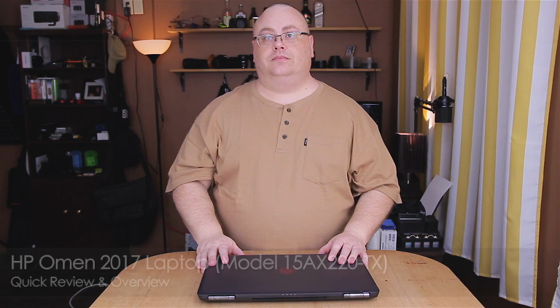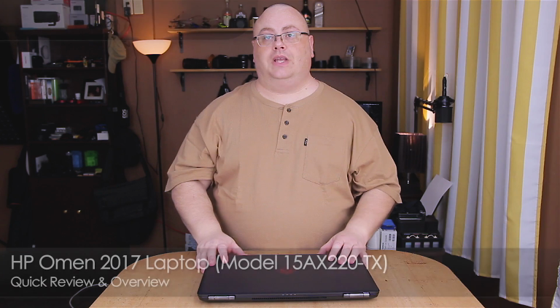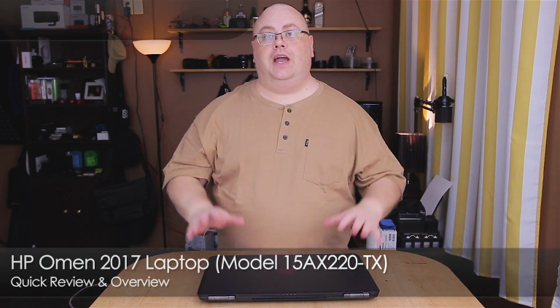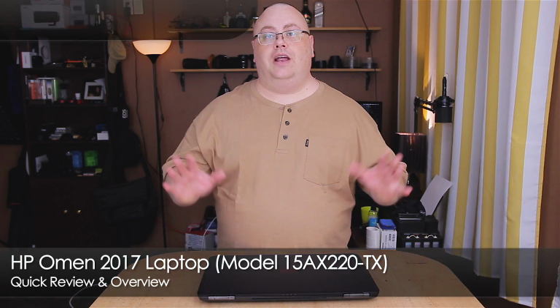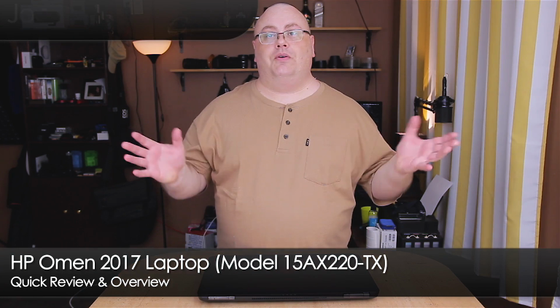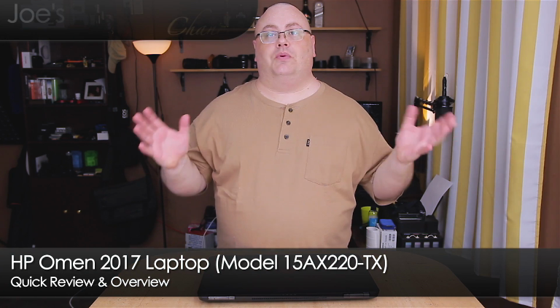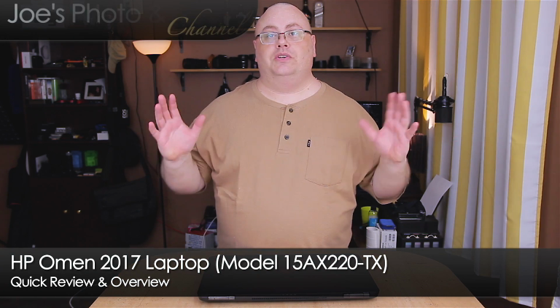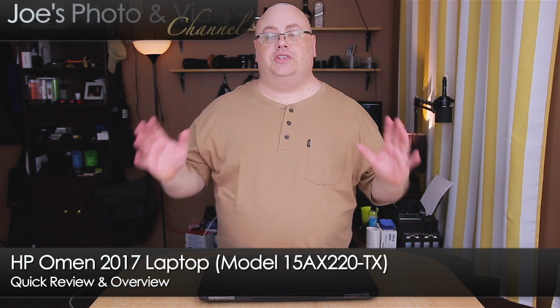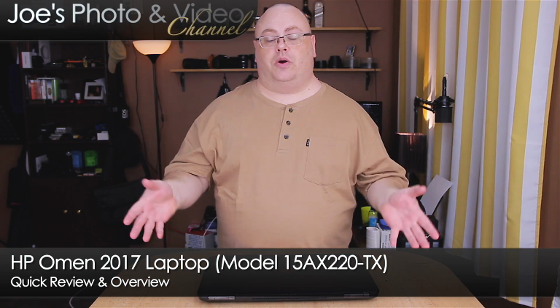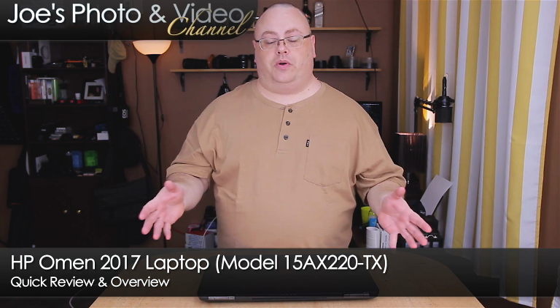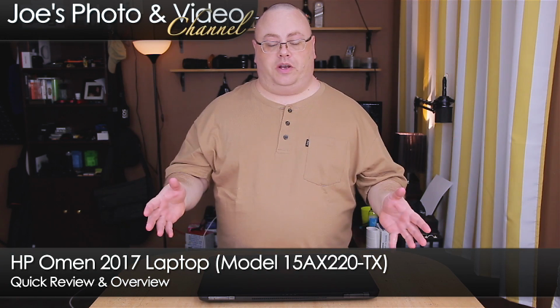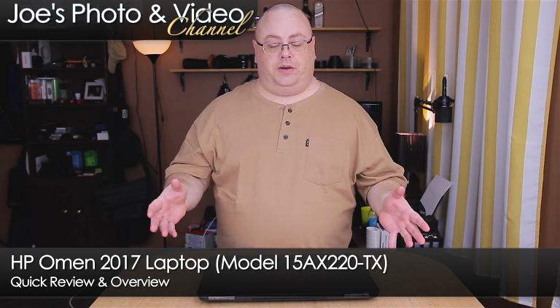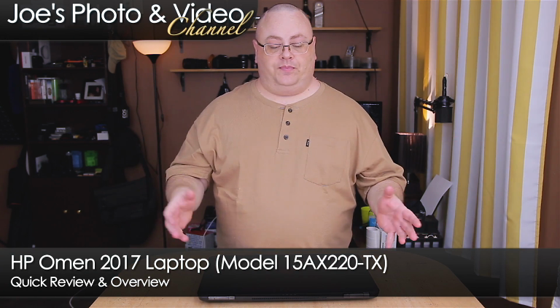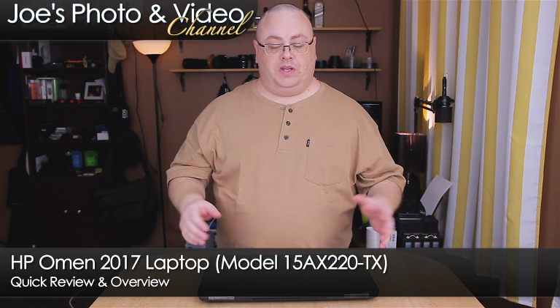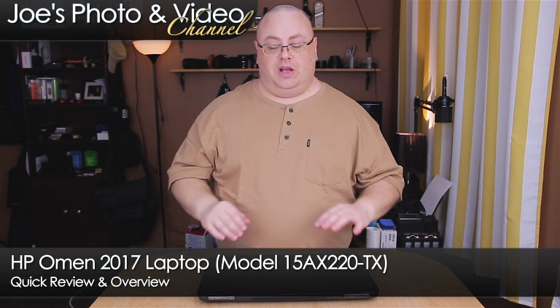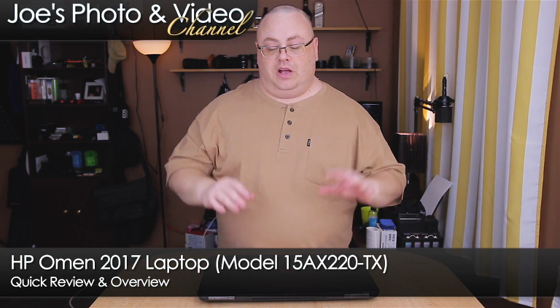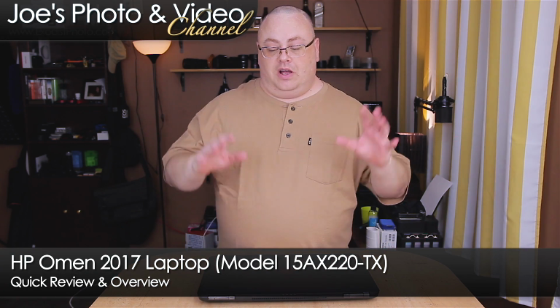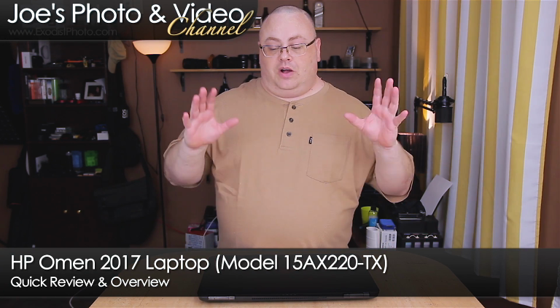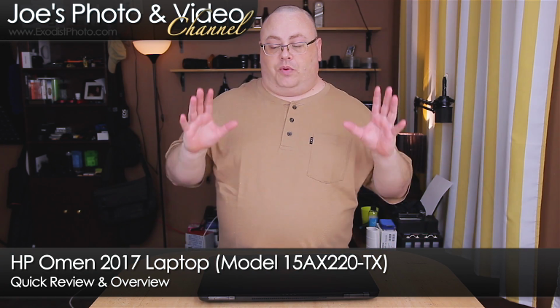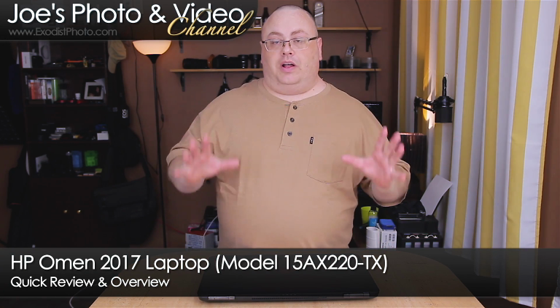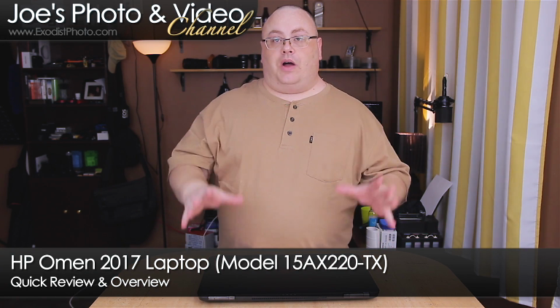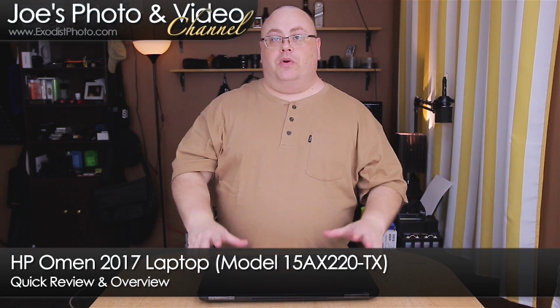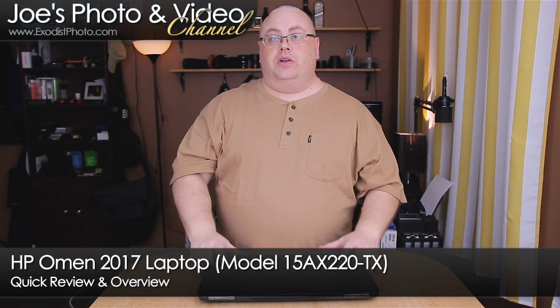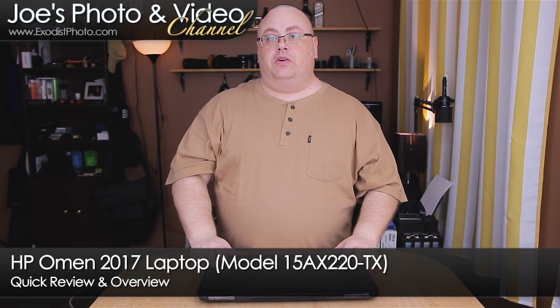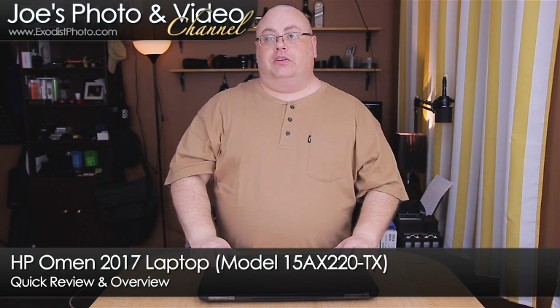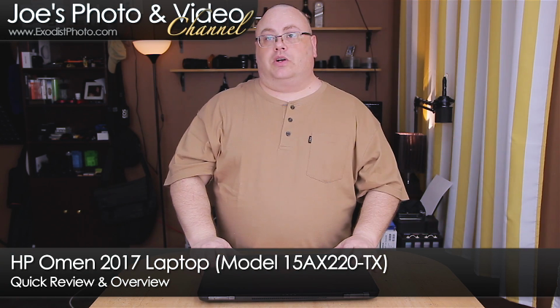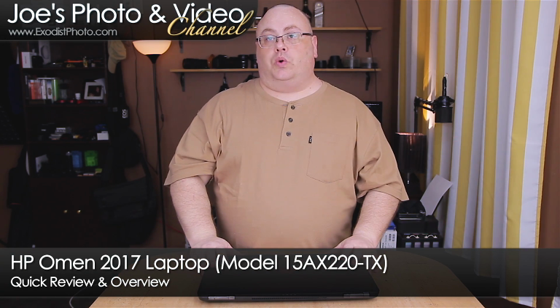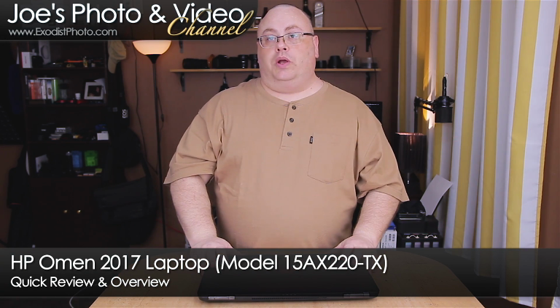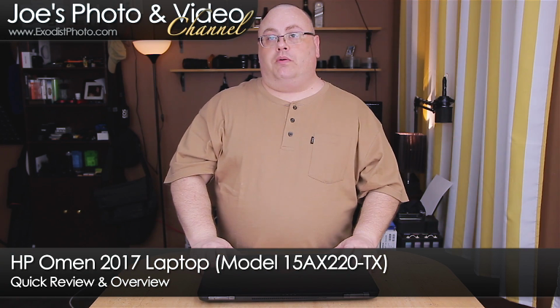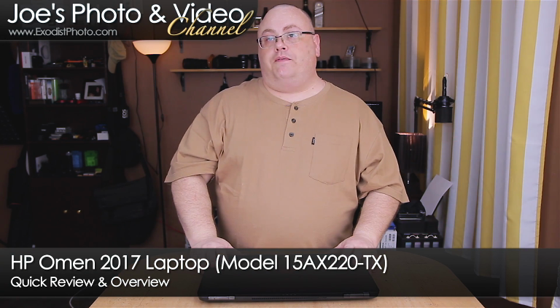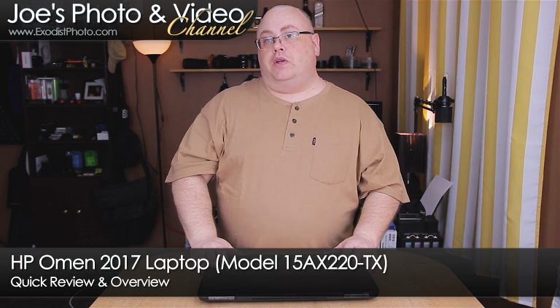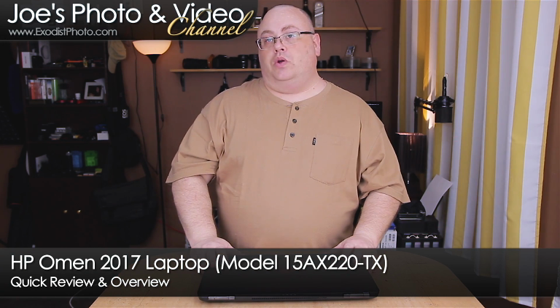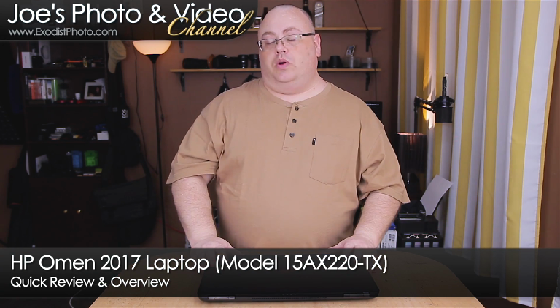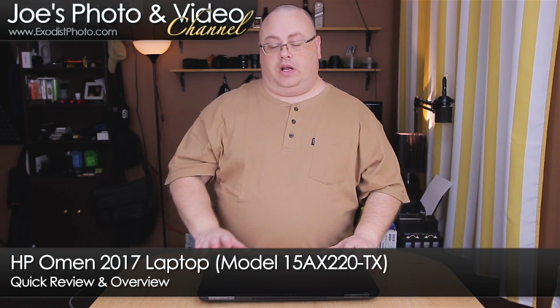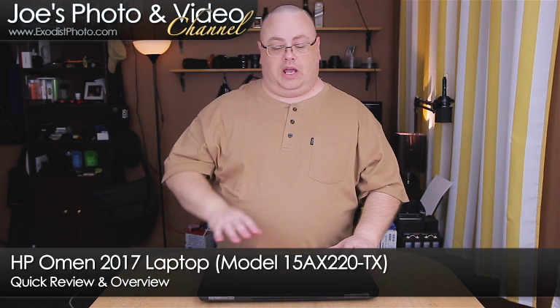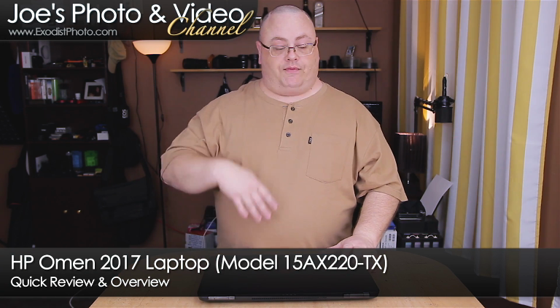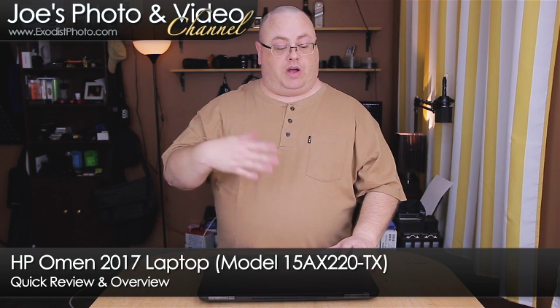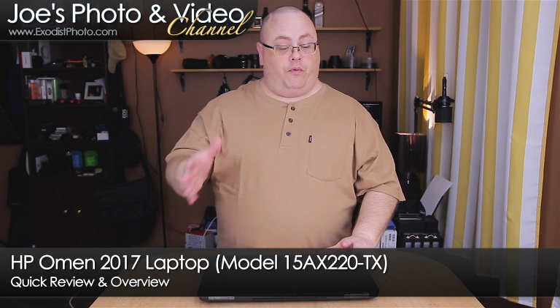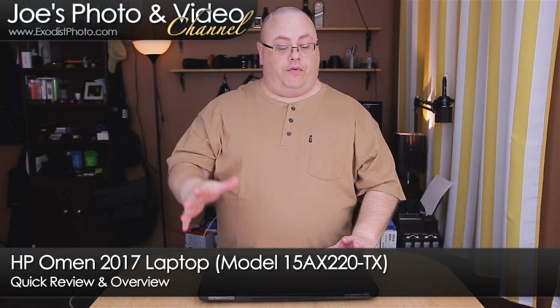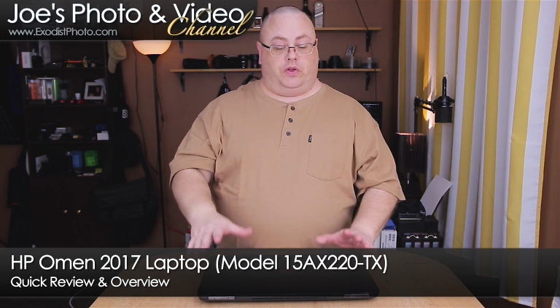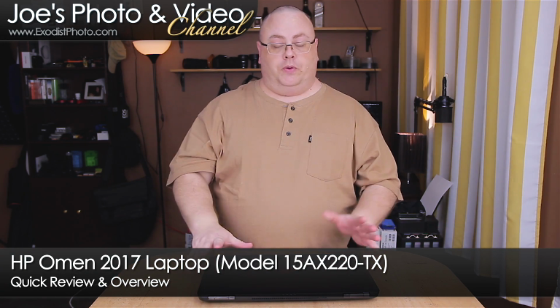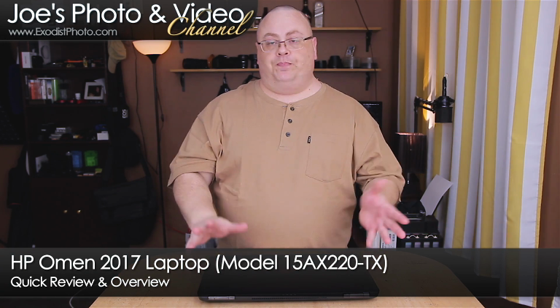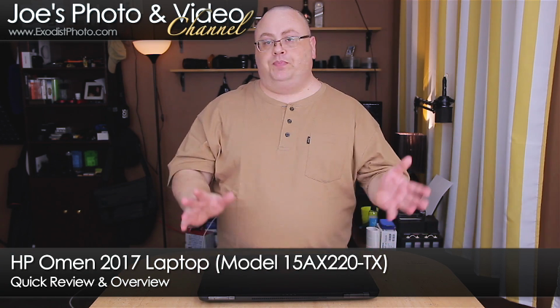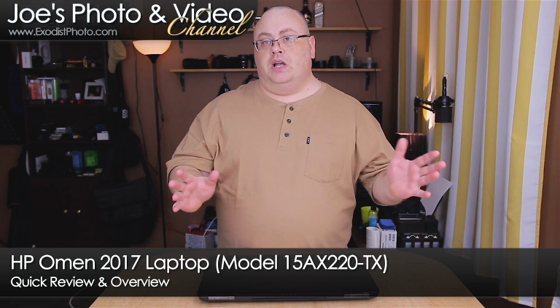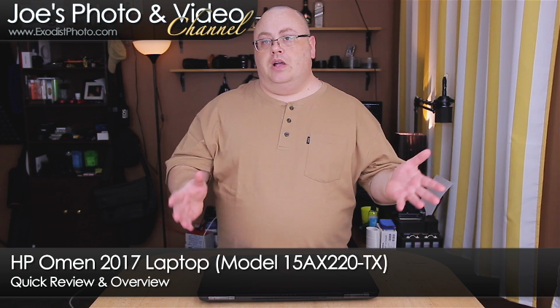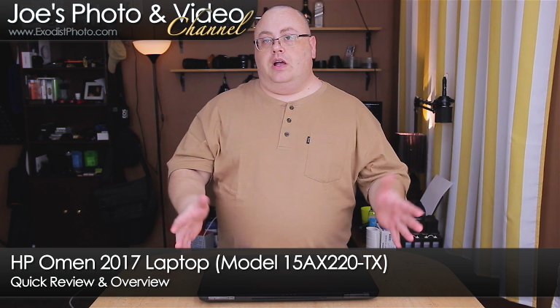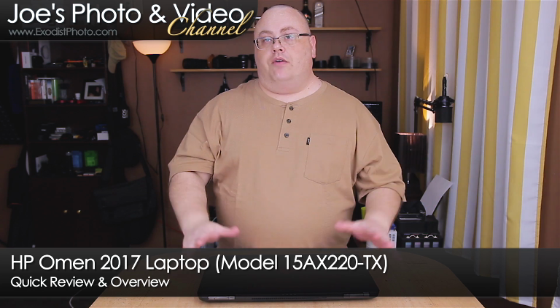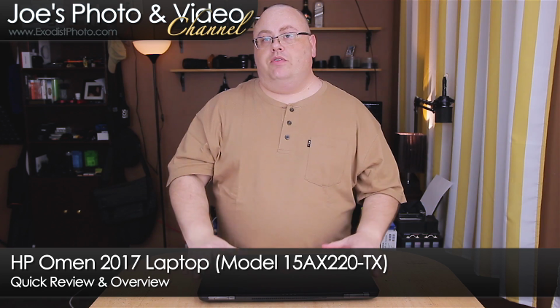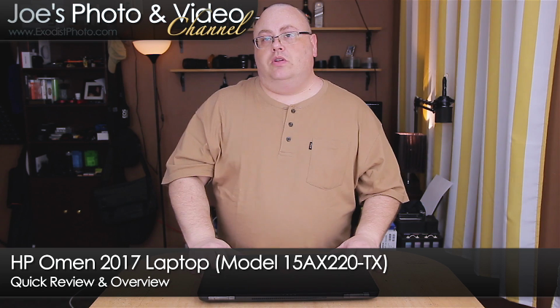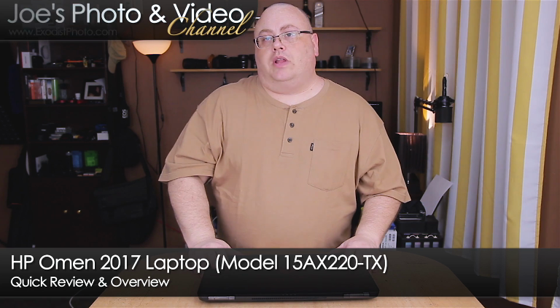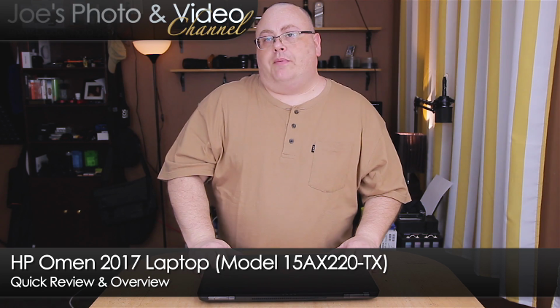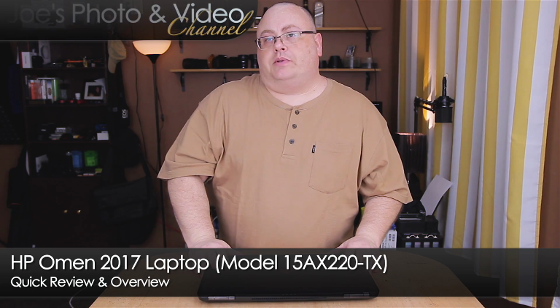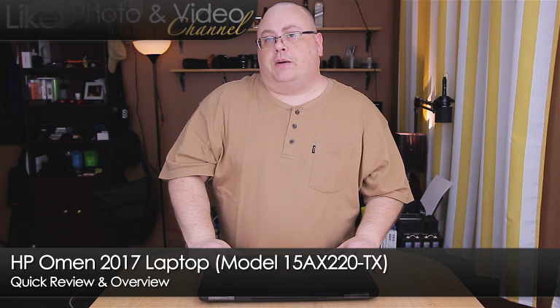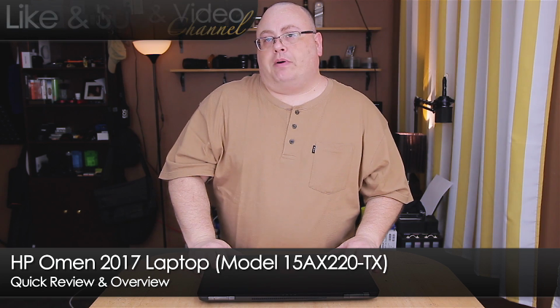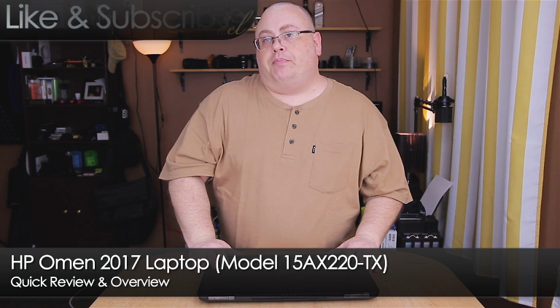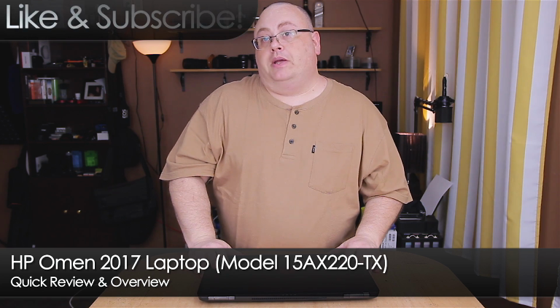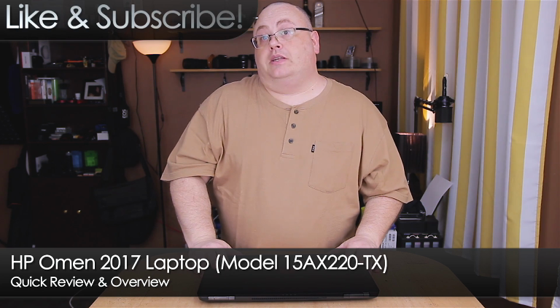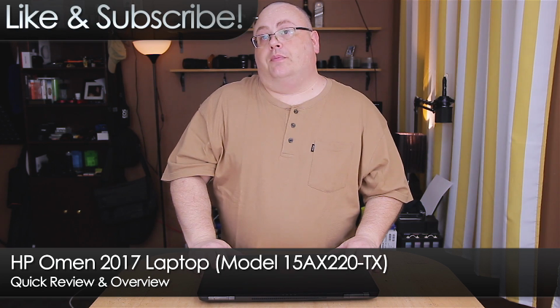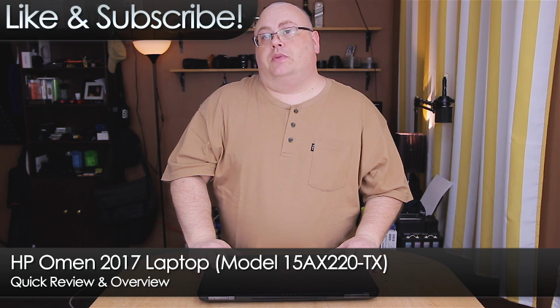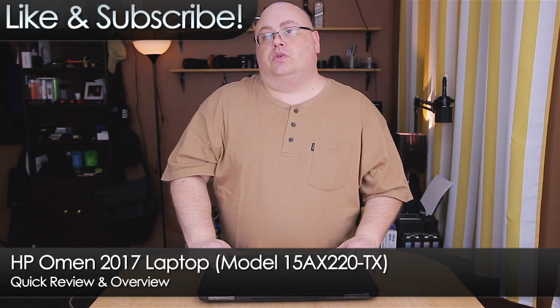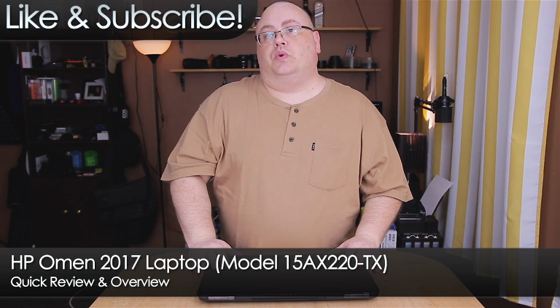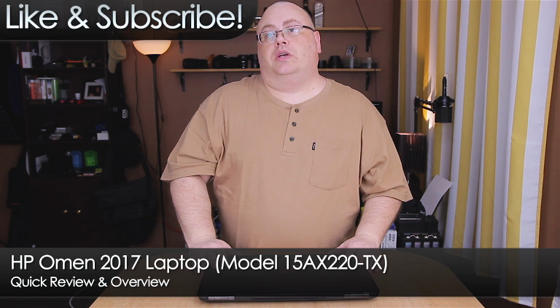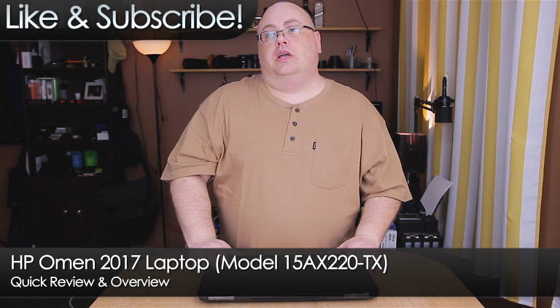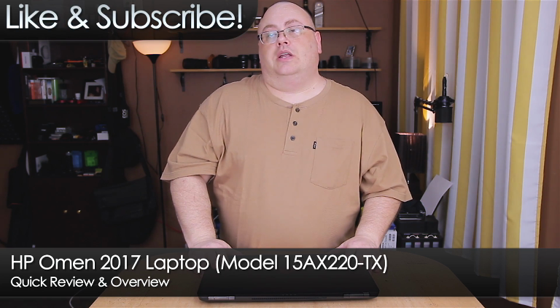Hey everyone, Joe here. I wanted to do a little quick review, kind of an overview, of a new laptop I picked up this weekend.